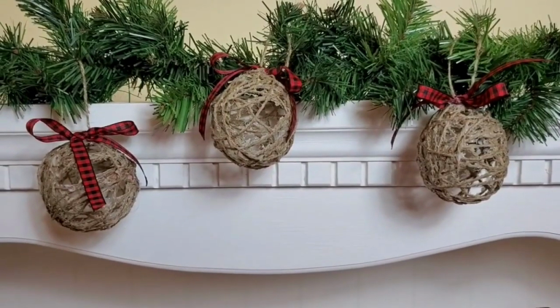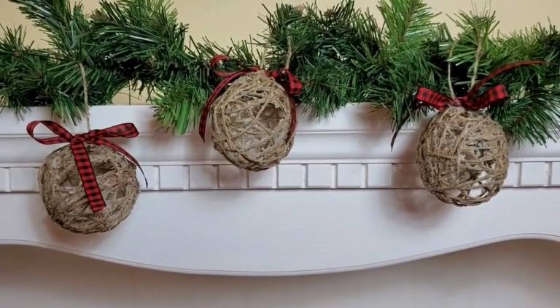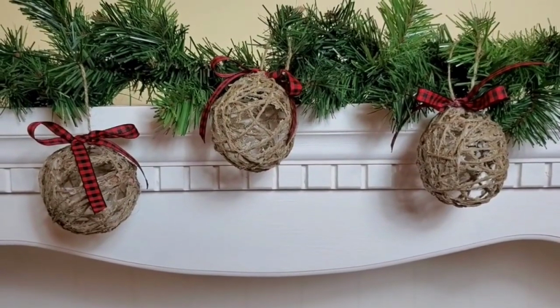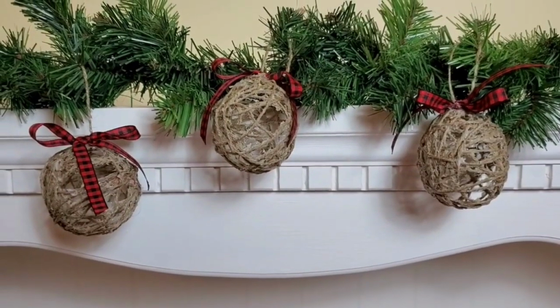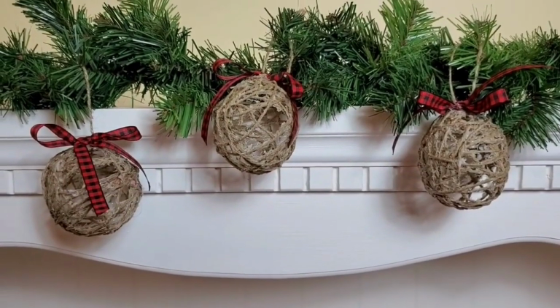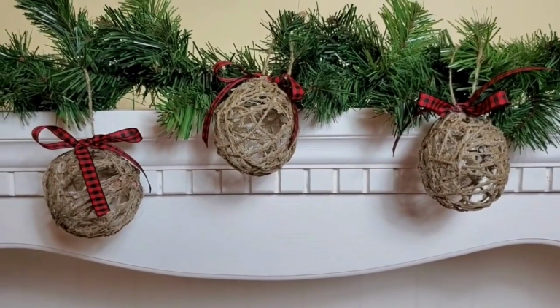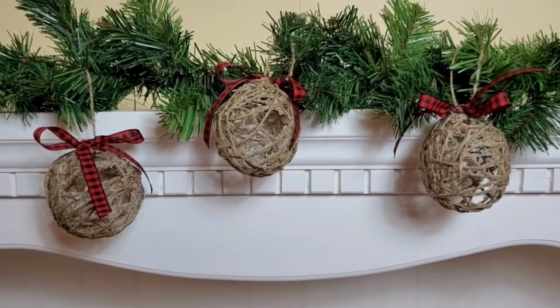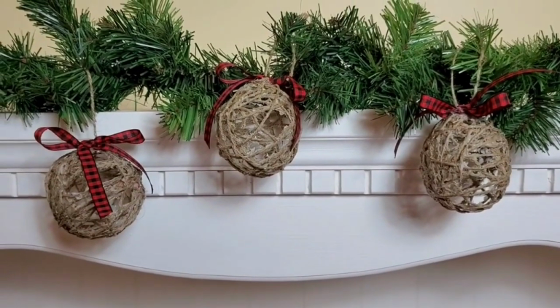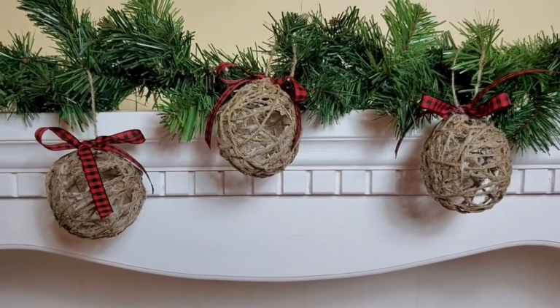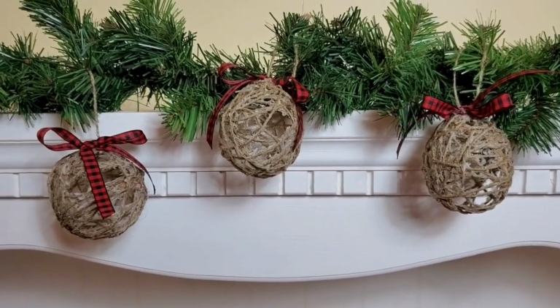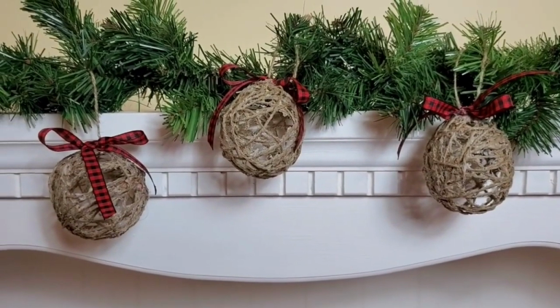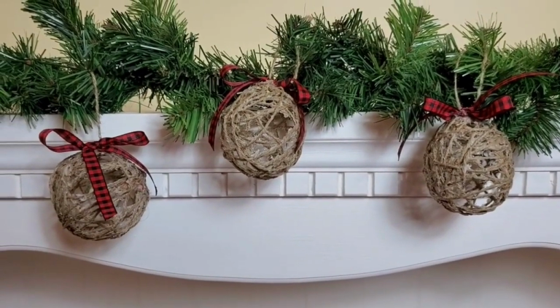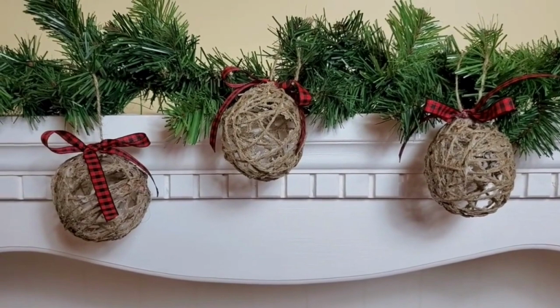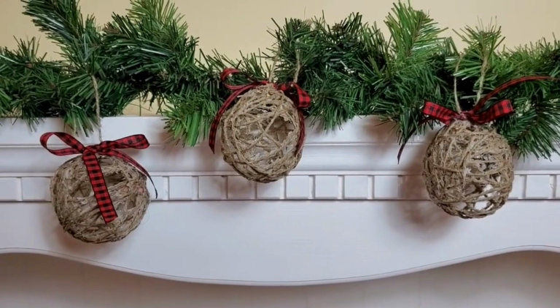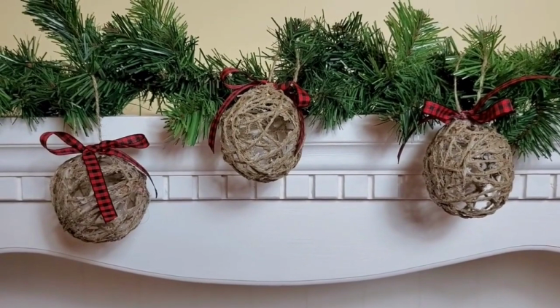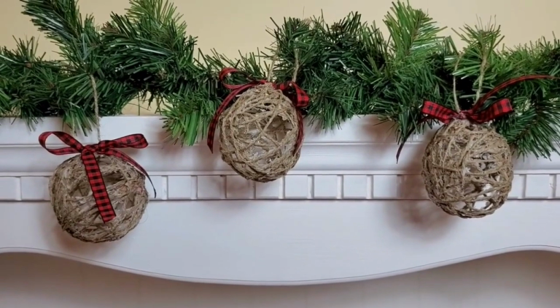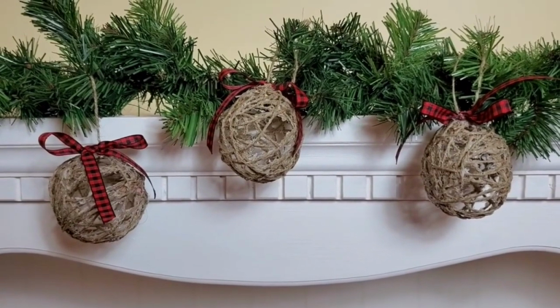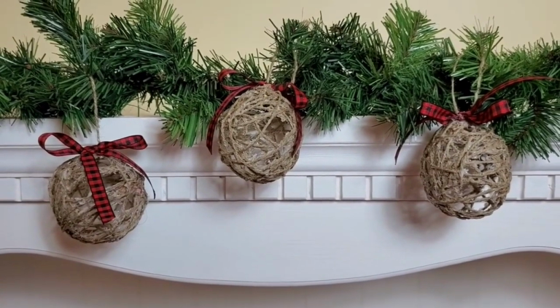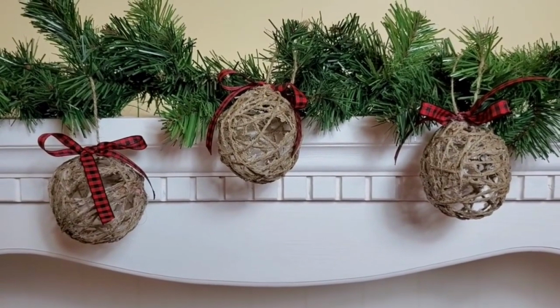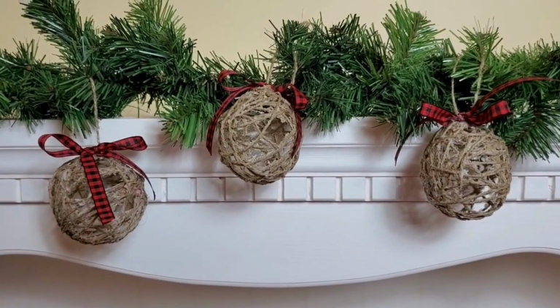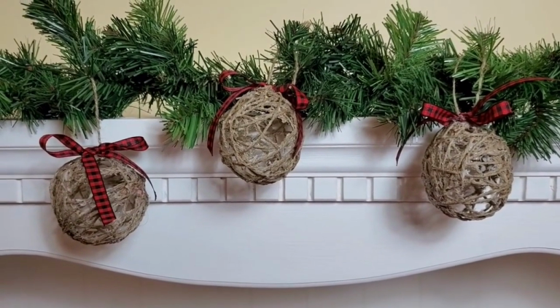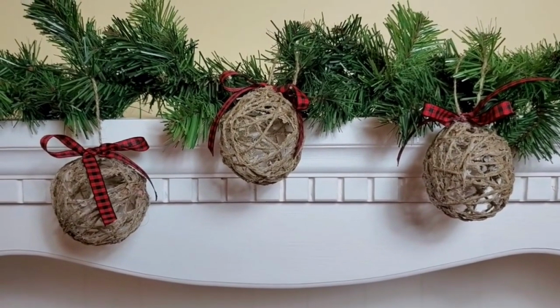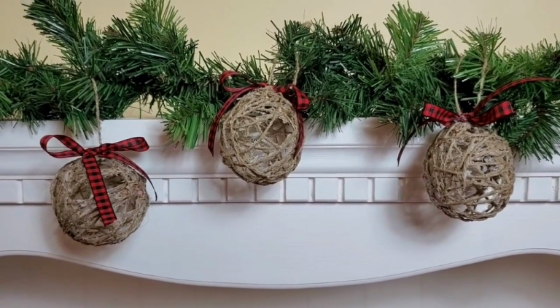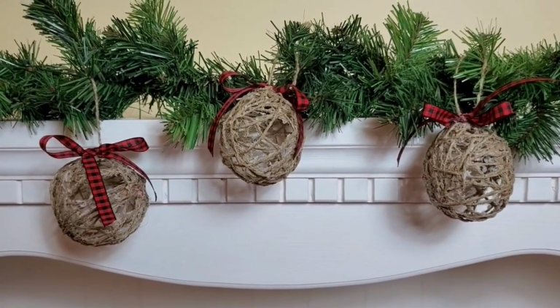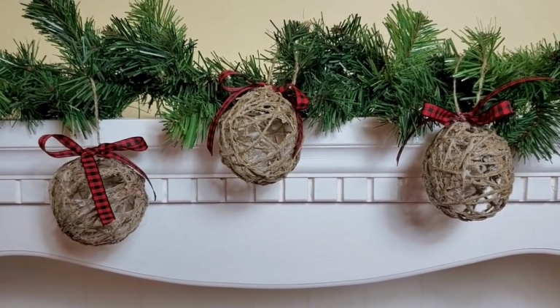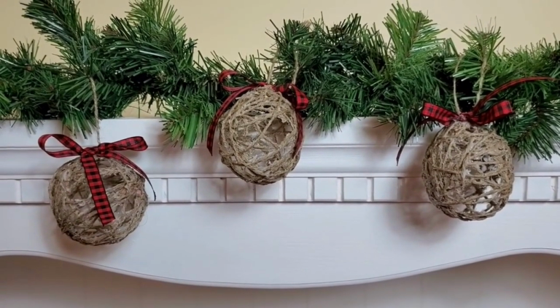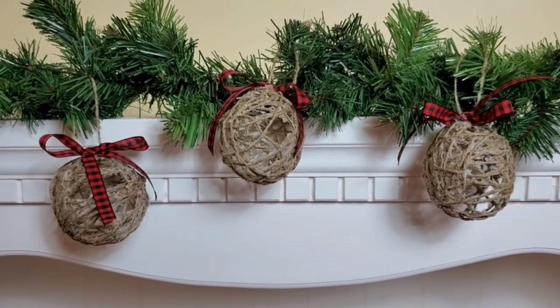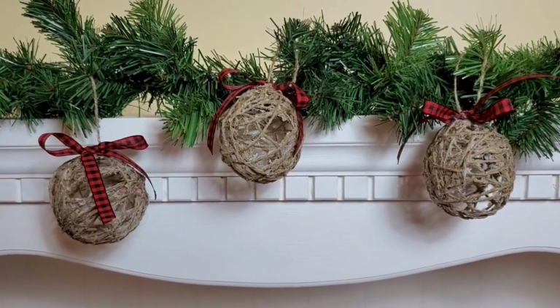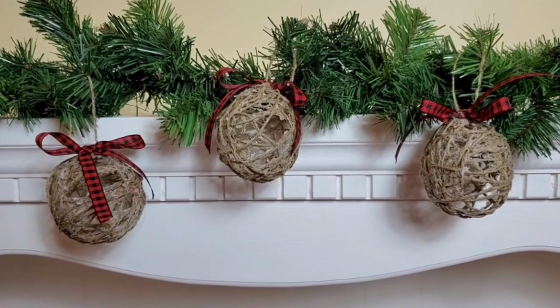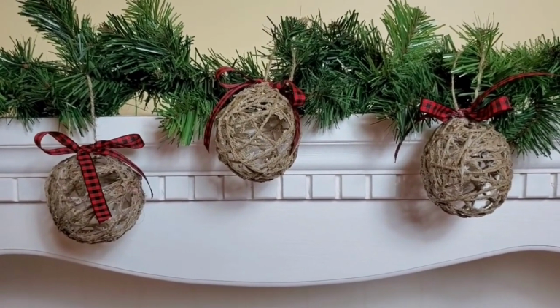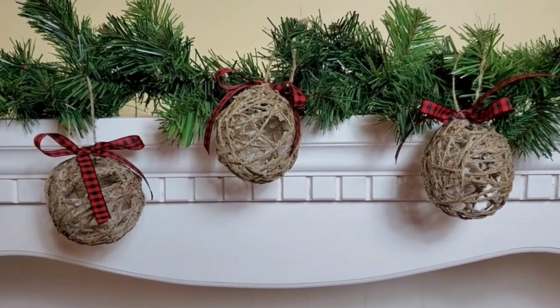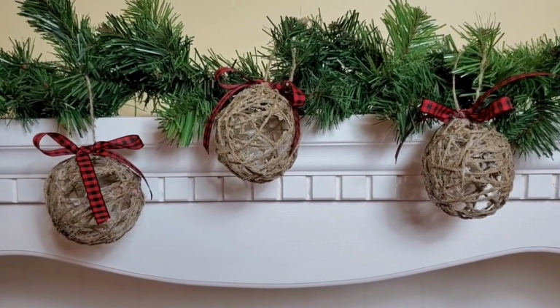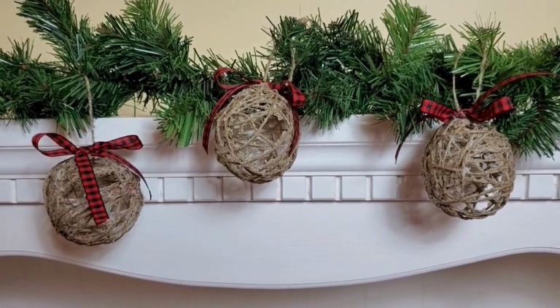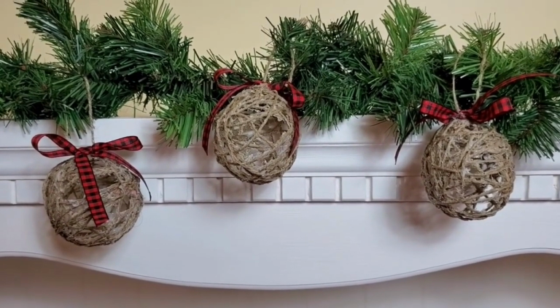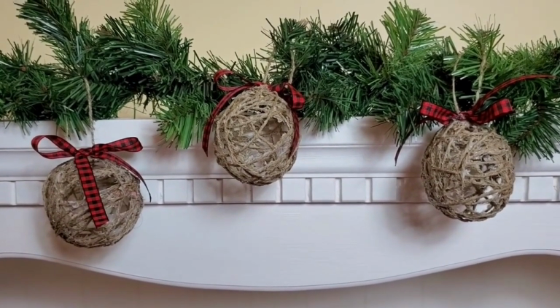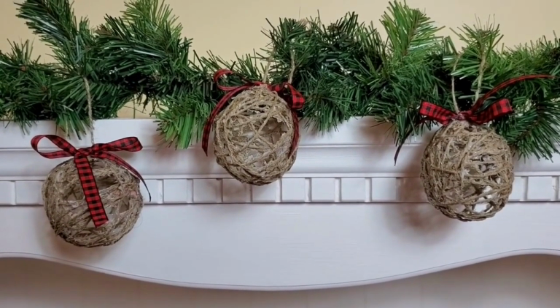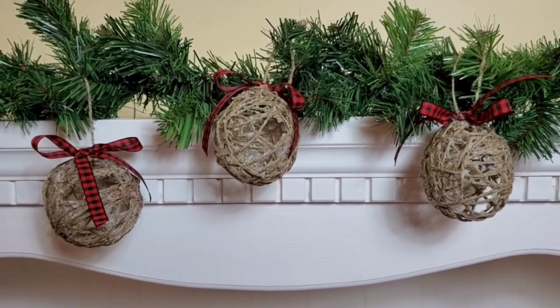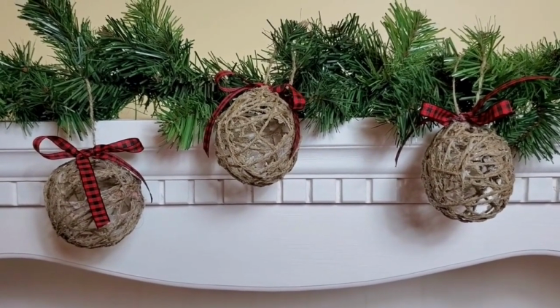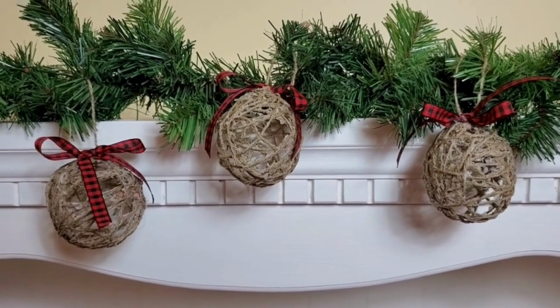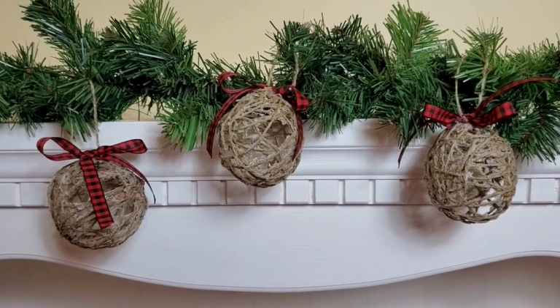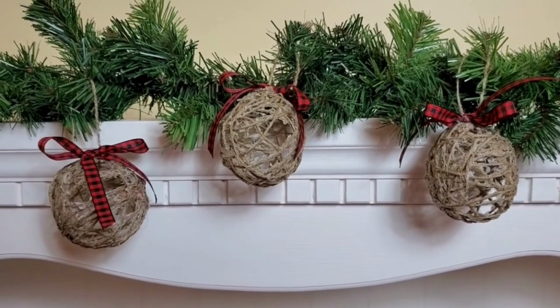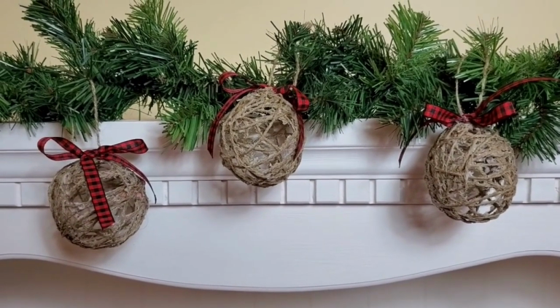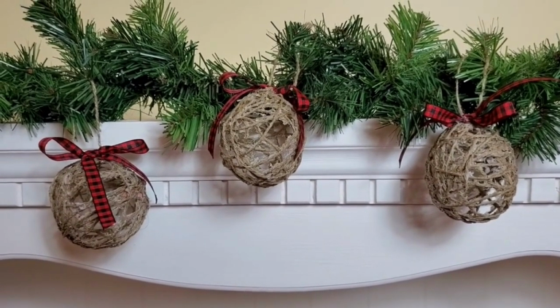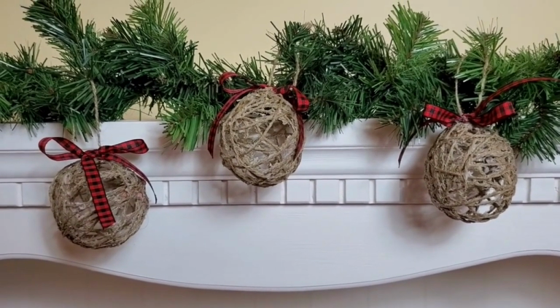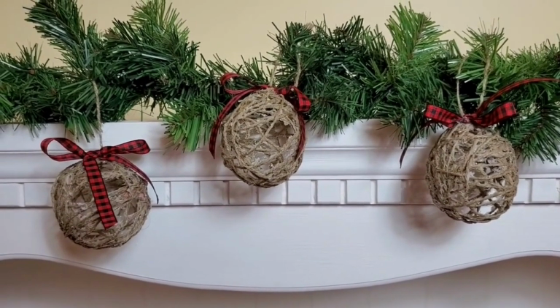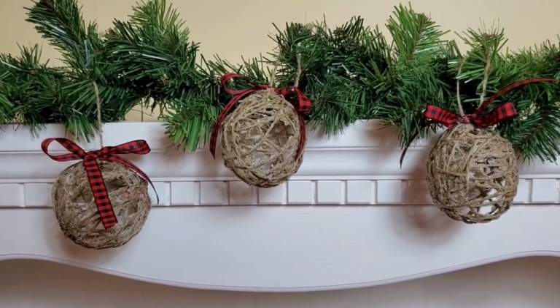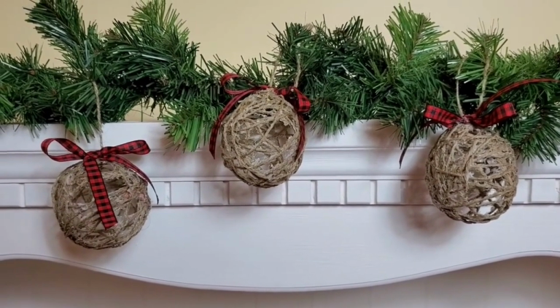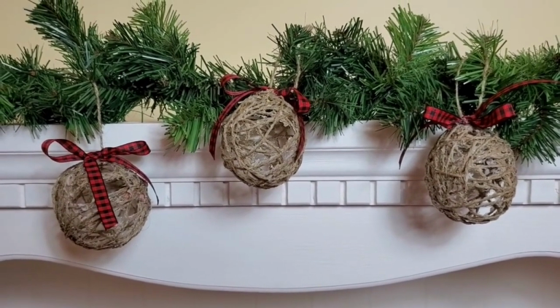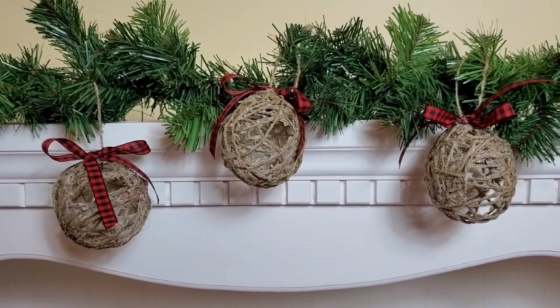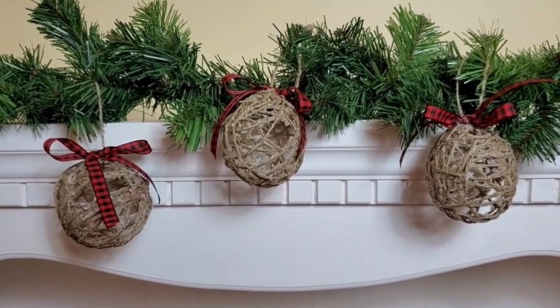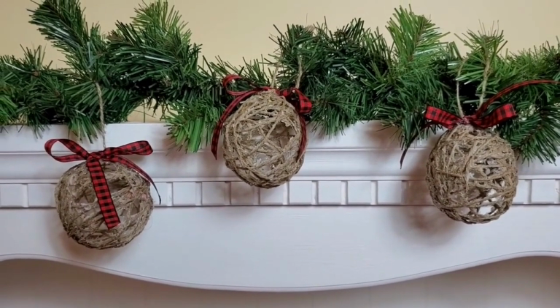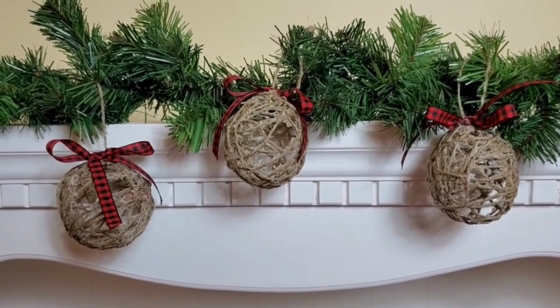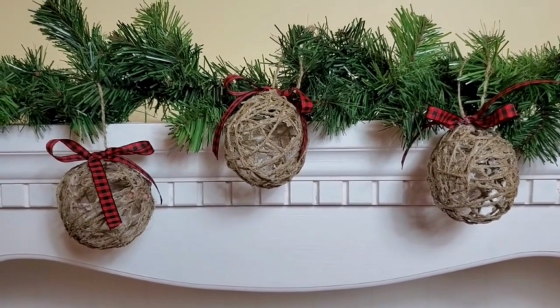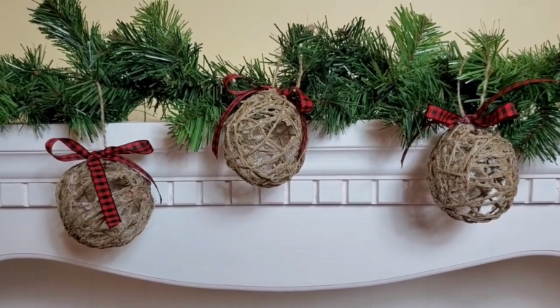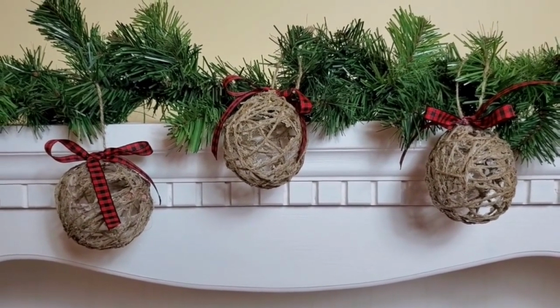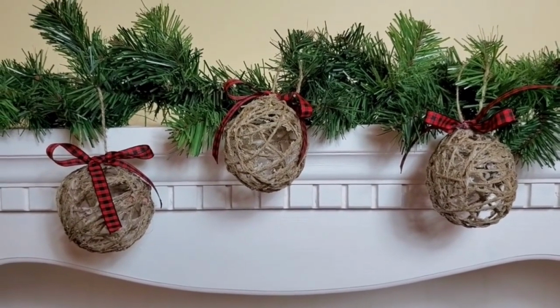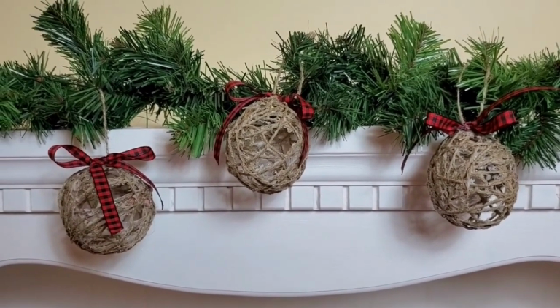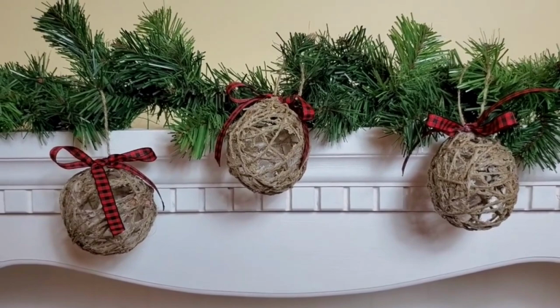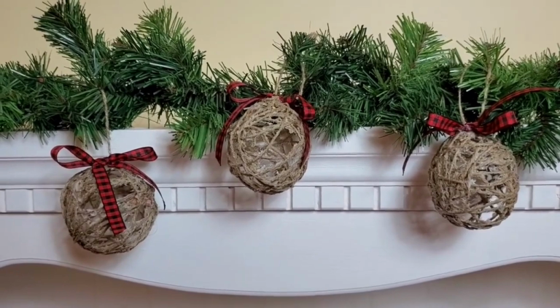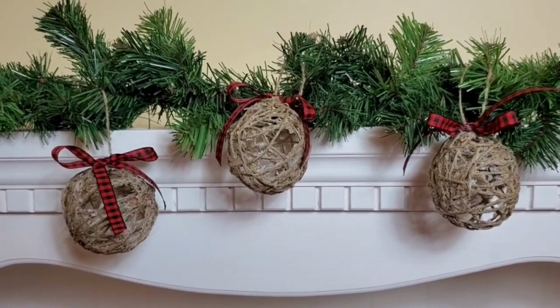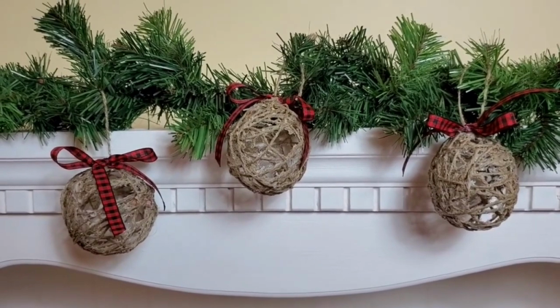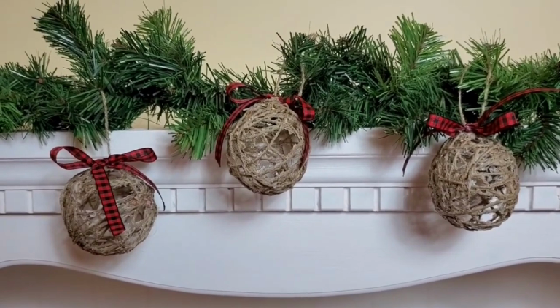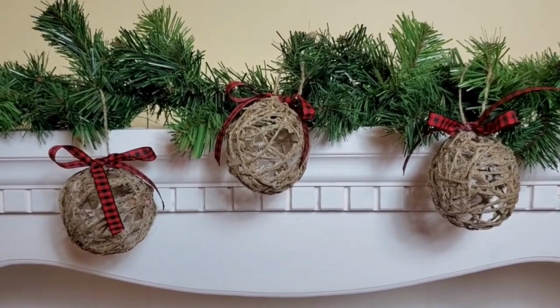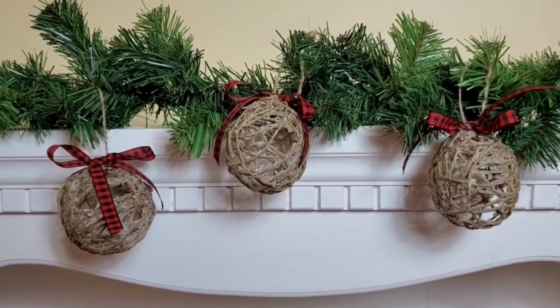And there they hang. I love how these turned out — I have about six made and of course I'm going to make a whole bunch more.